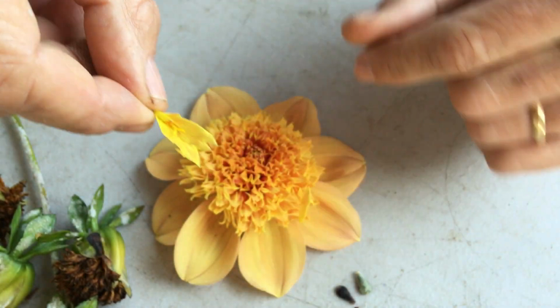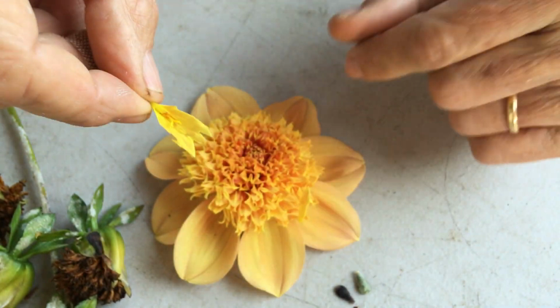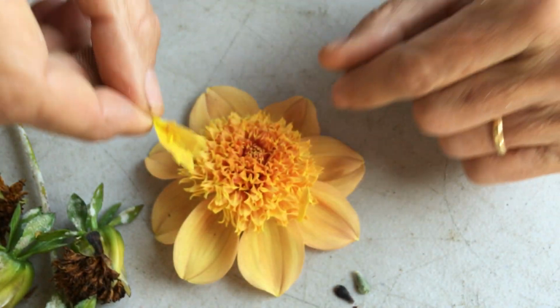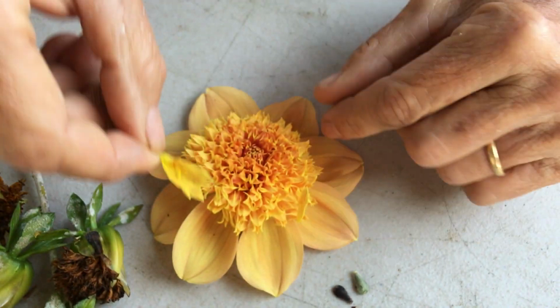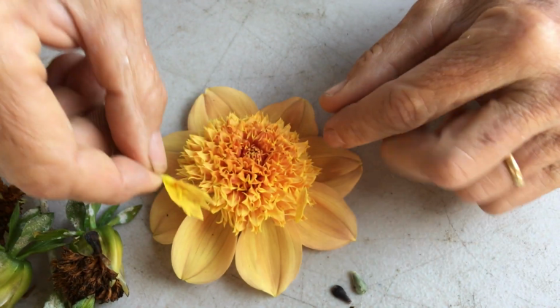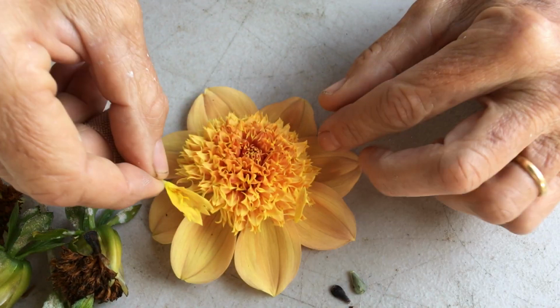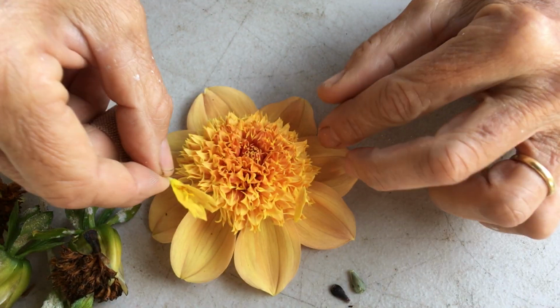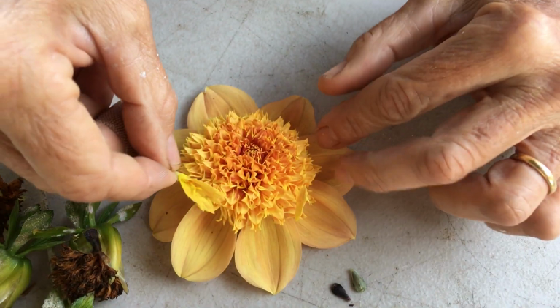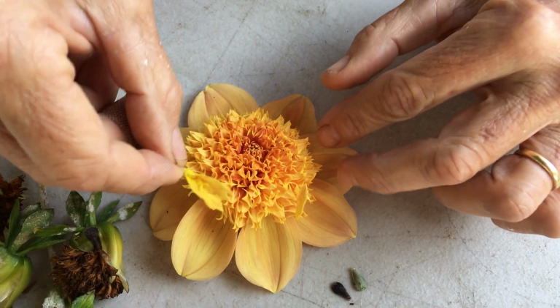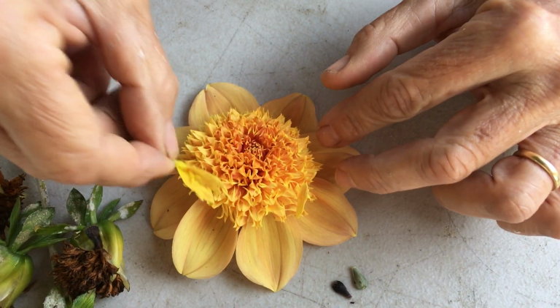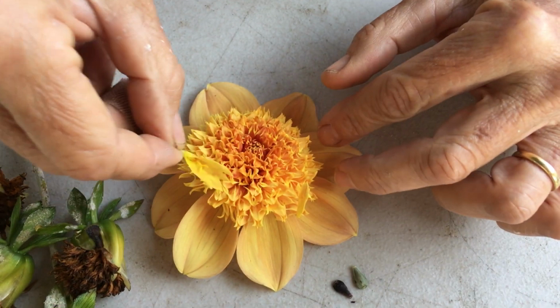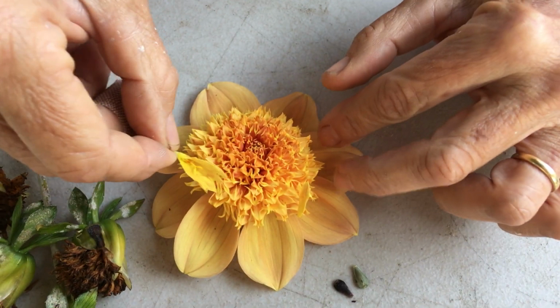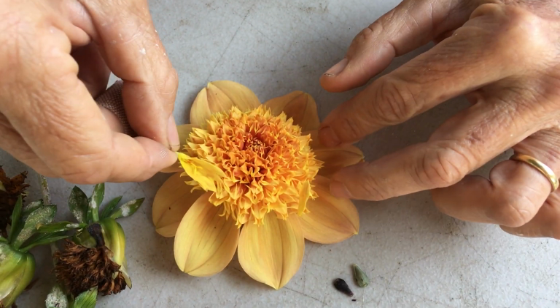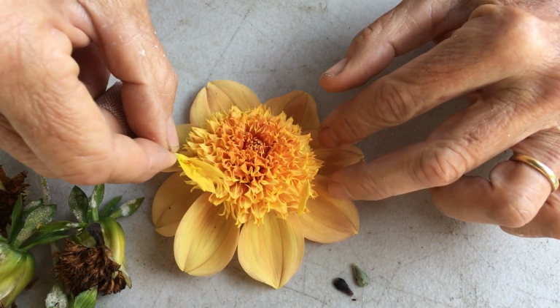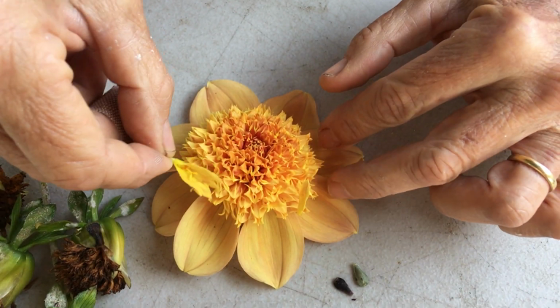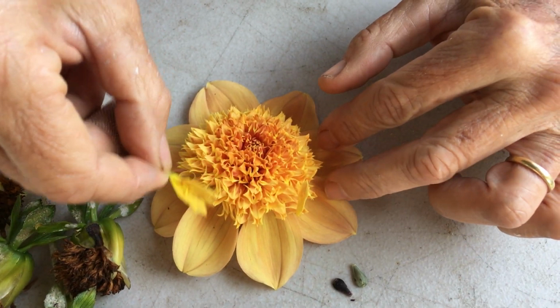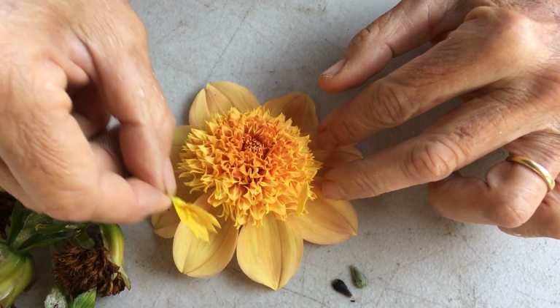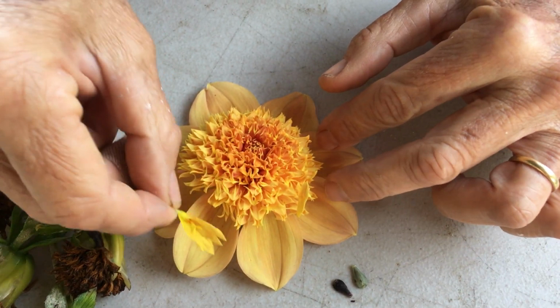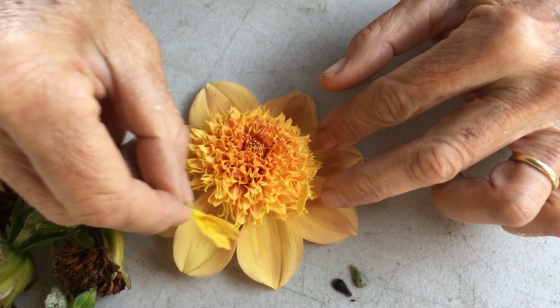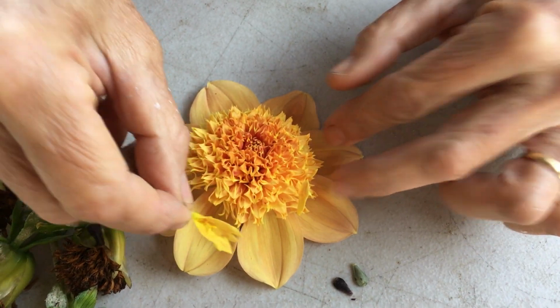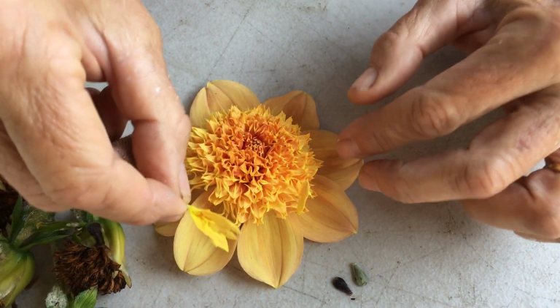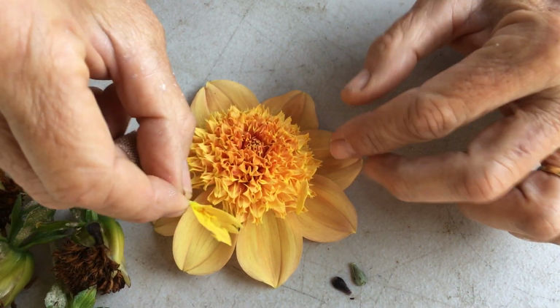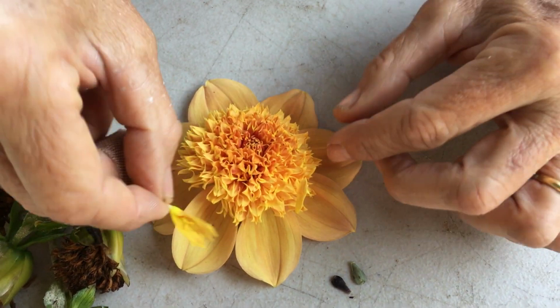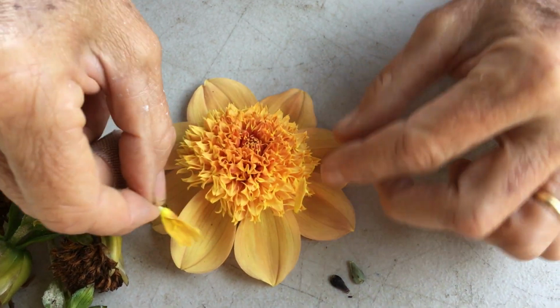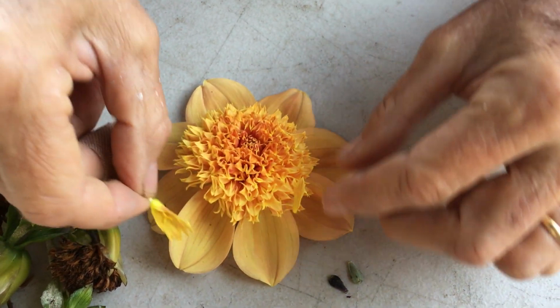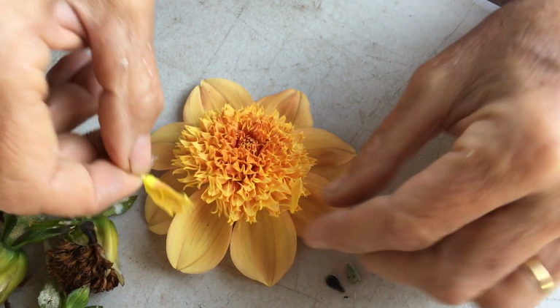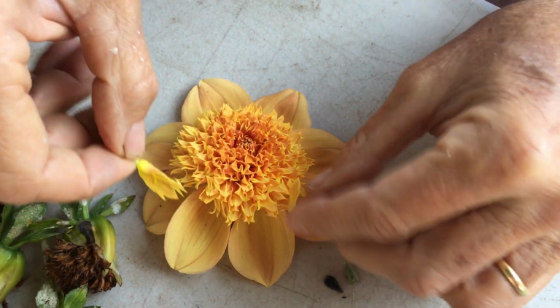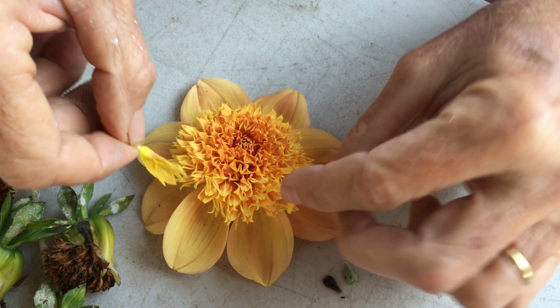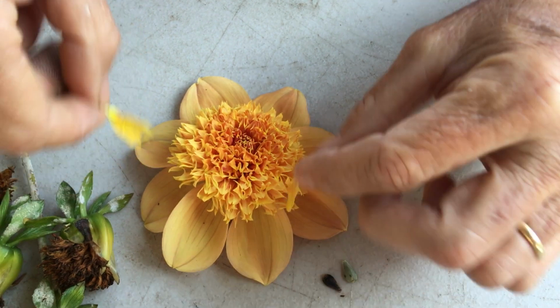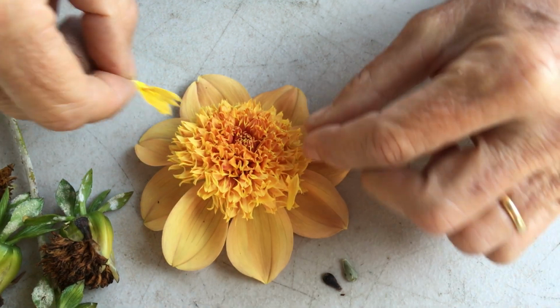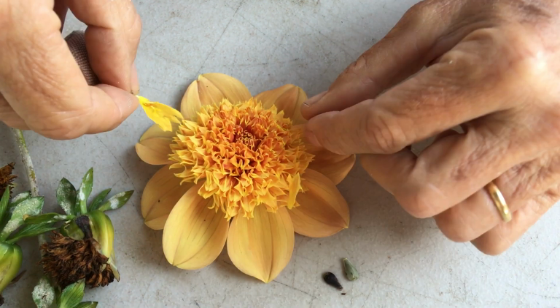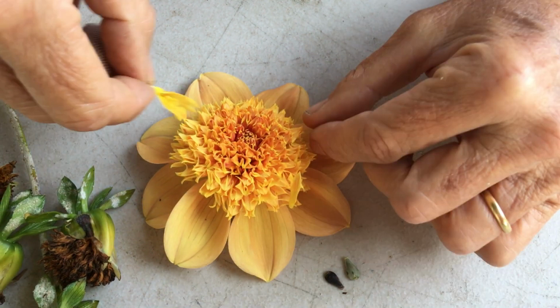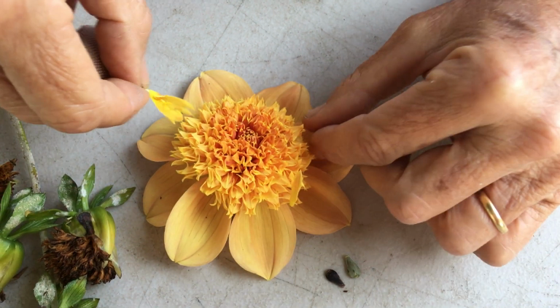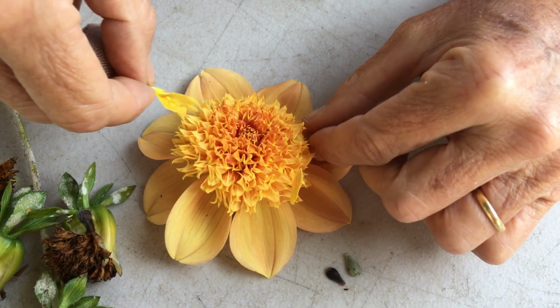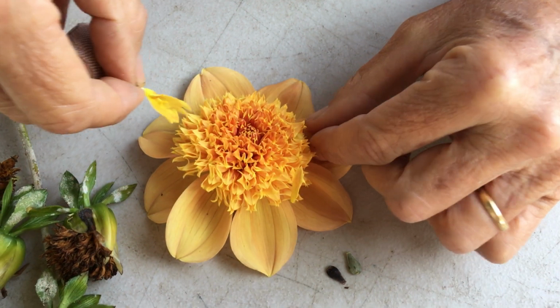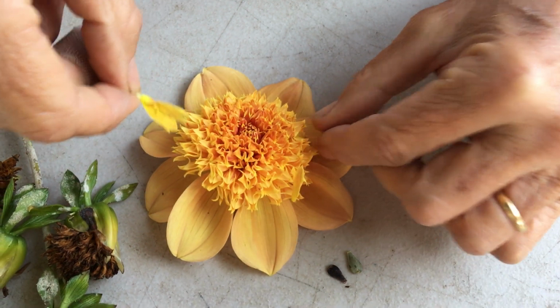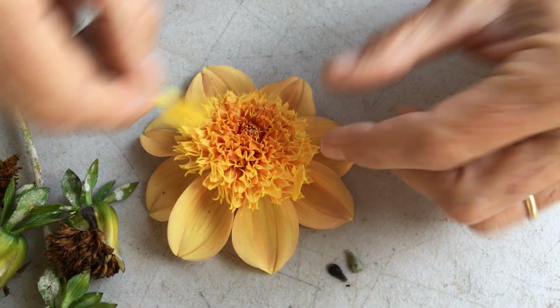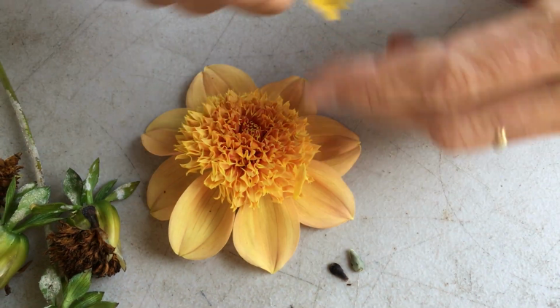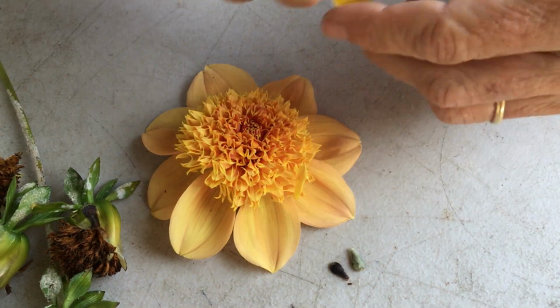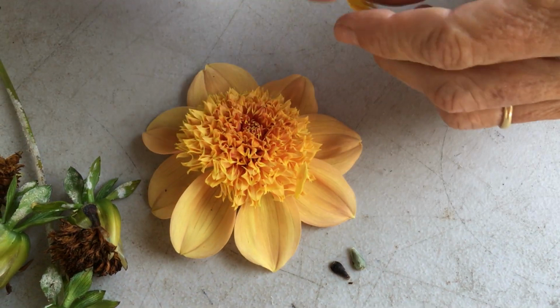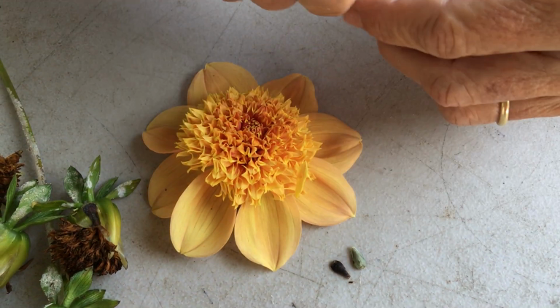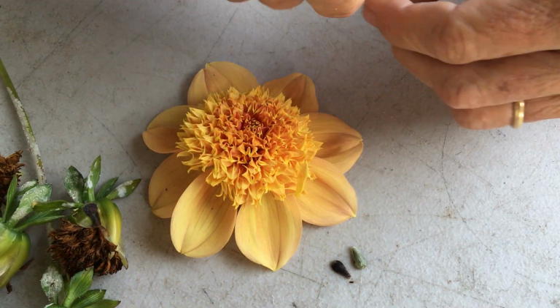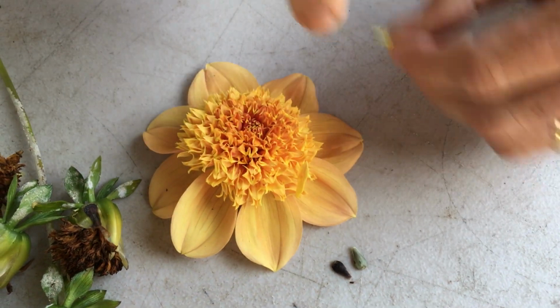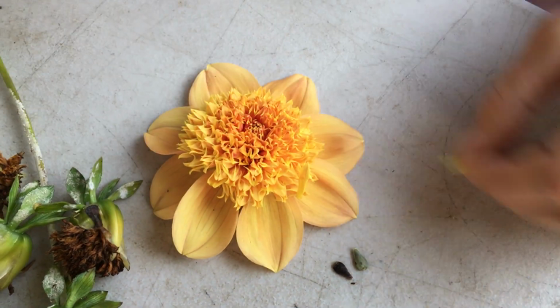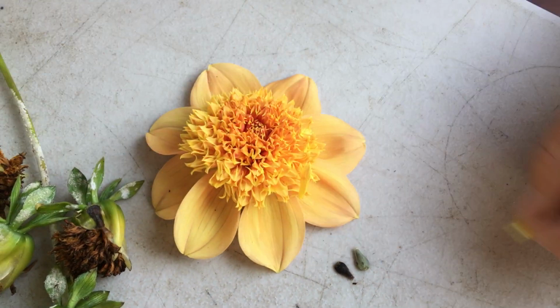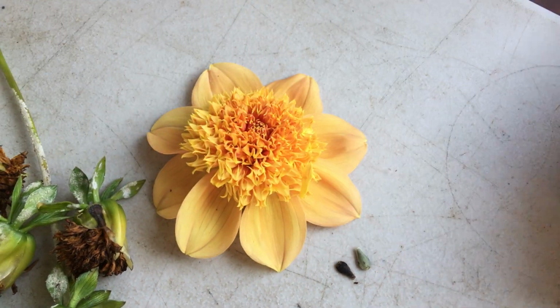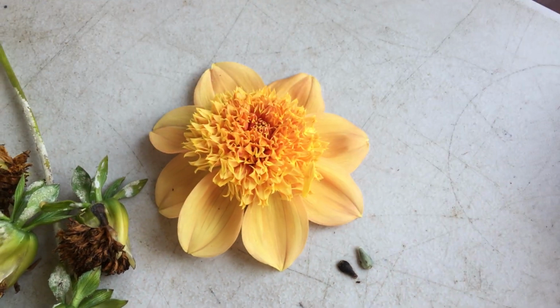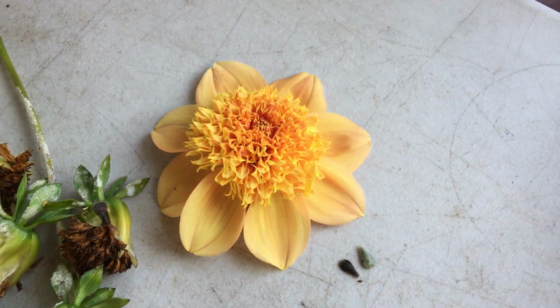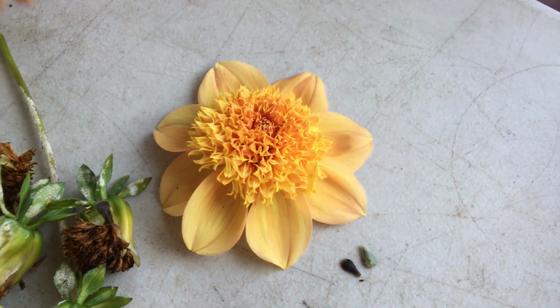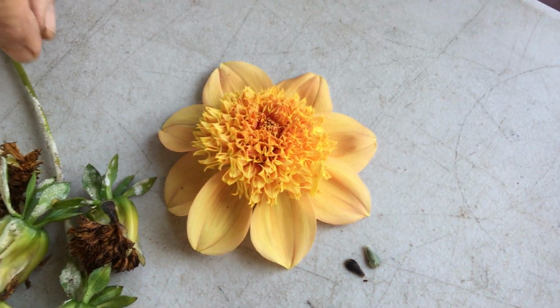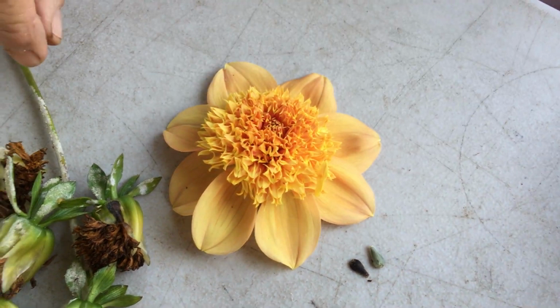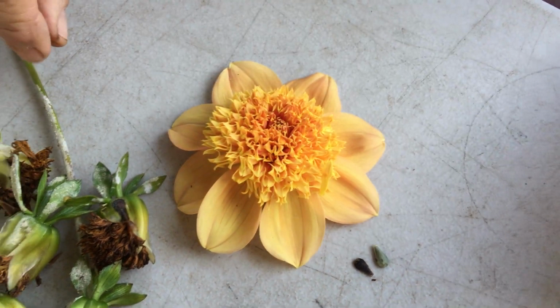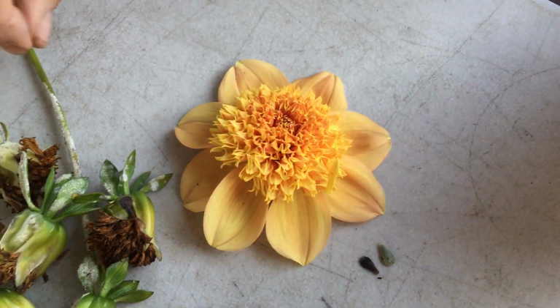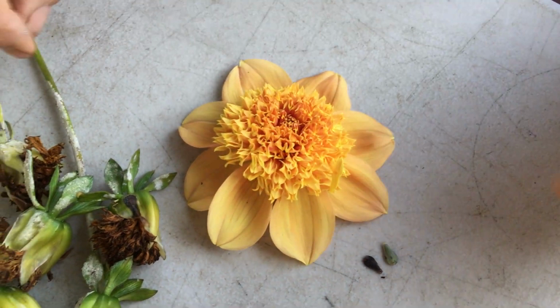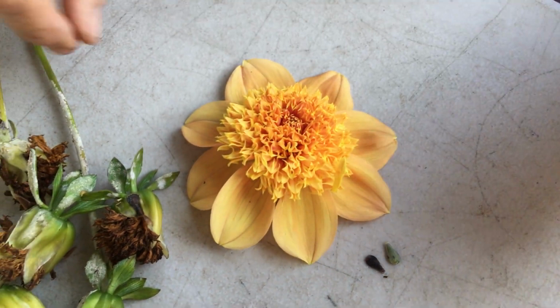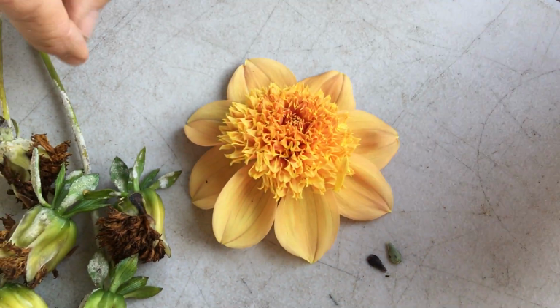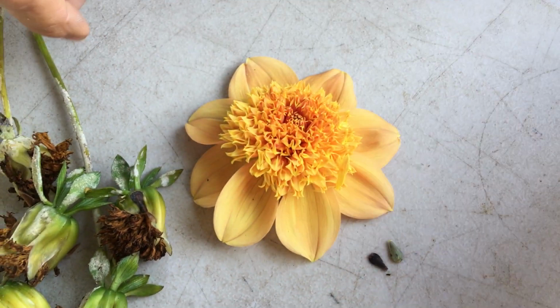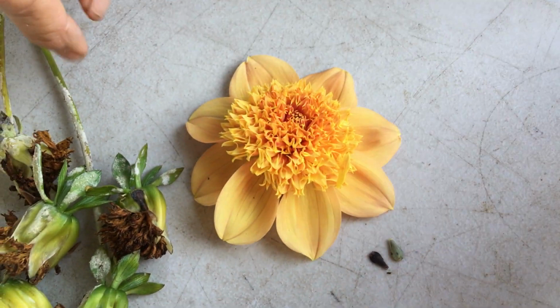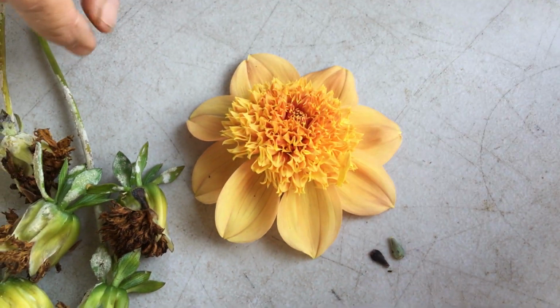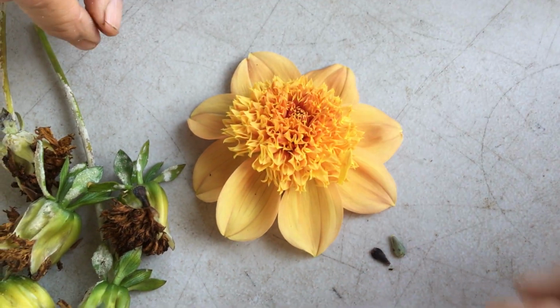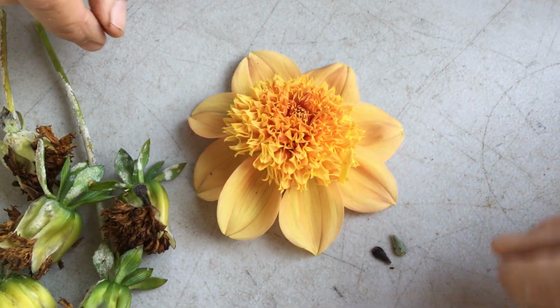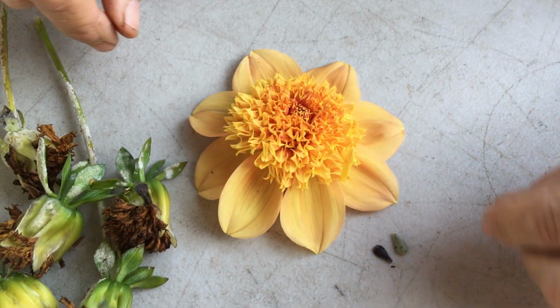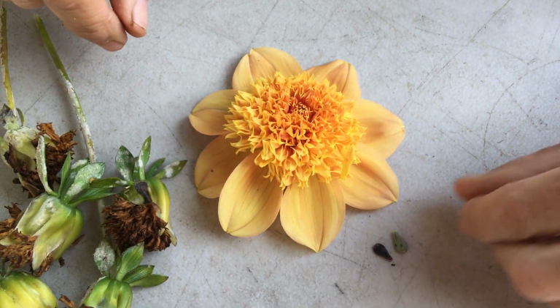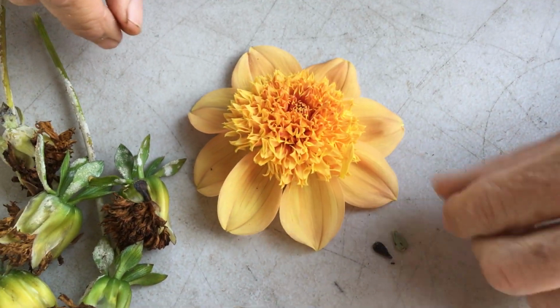I always wondered how these were pollinated because it seems like it would be hard to get in there, but it's these little tiny bees or hoverflies that do it.